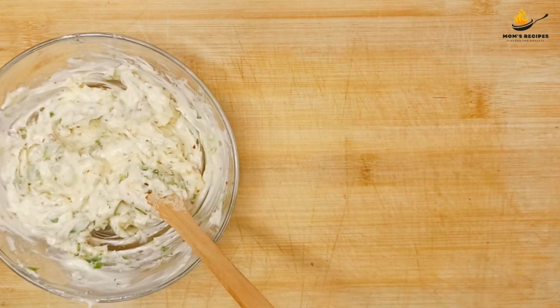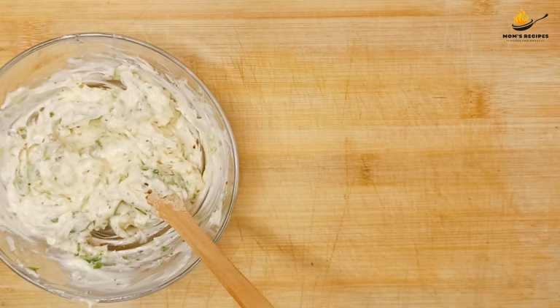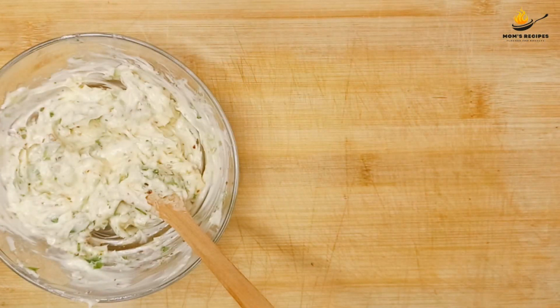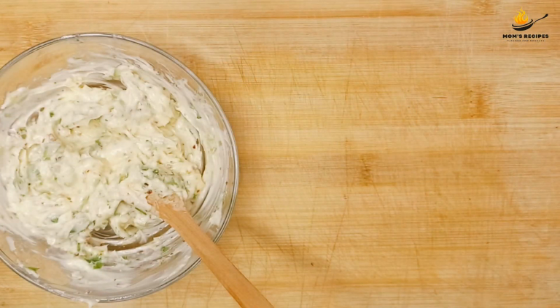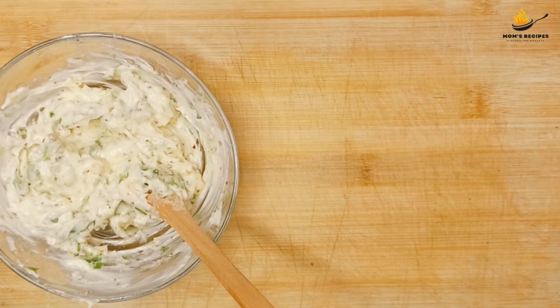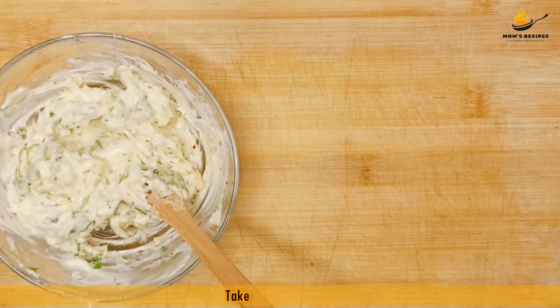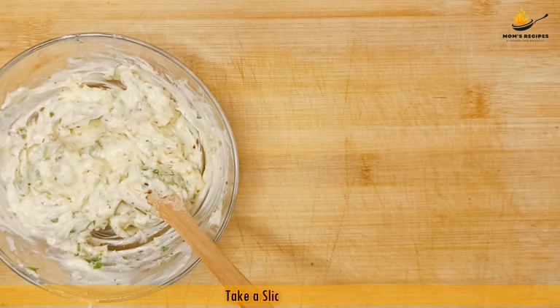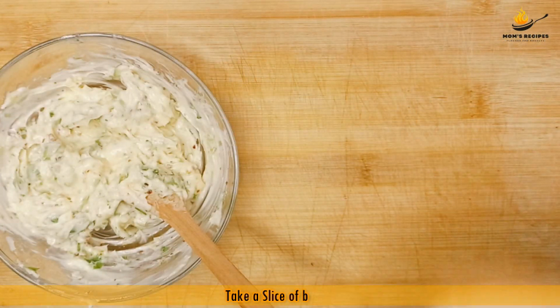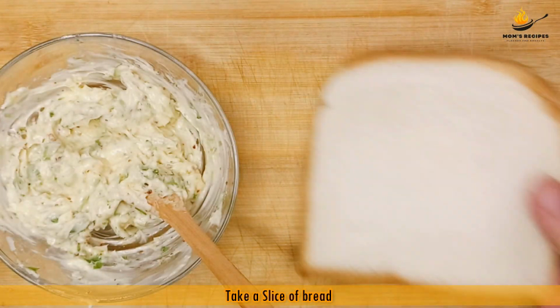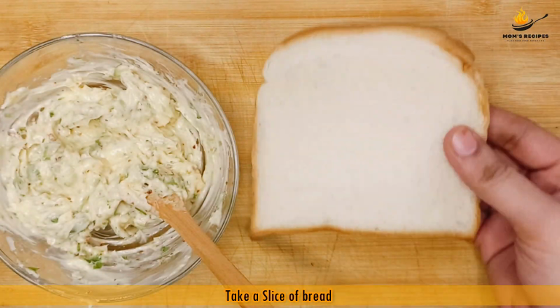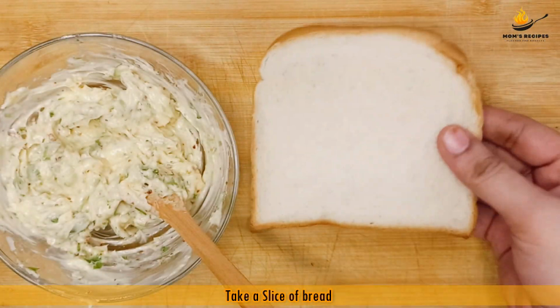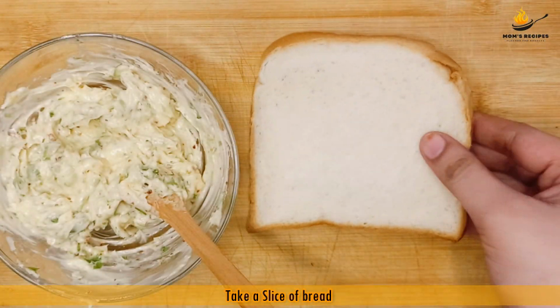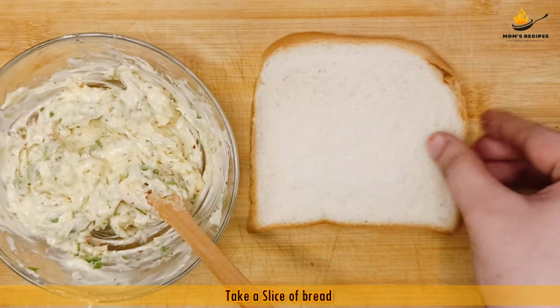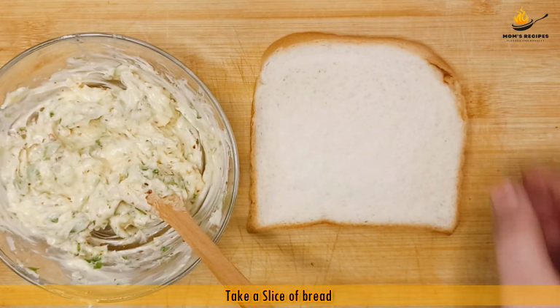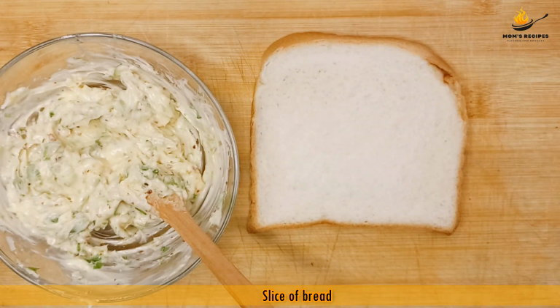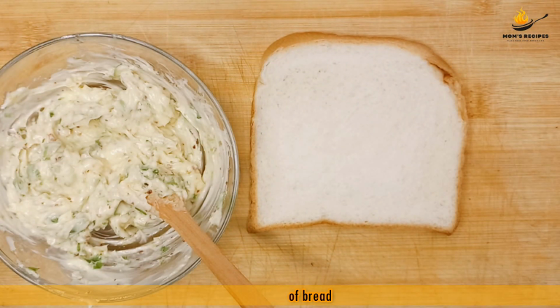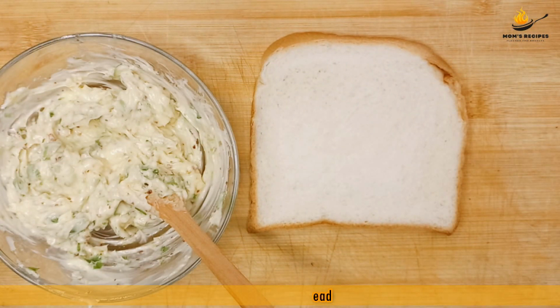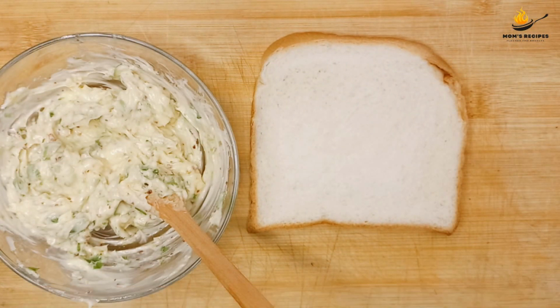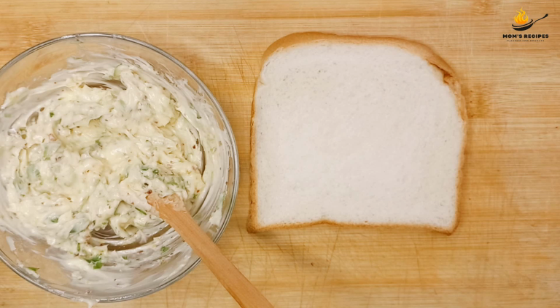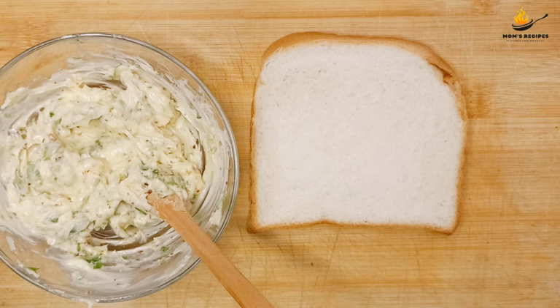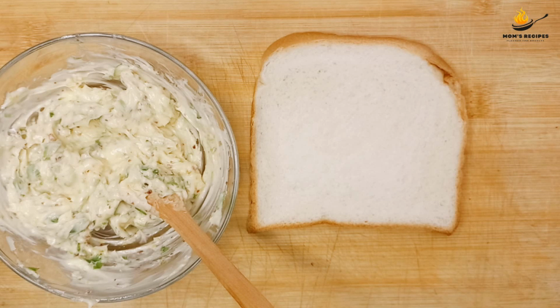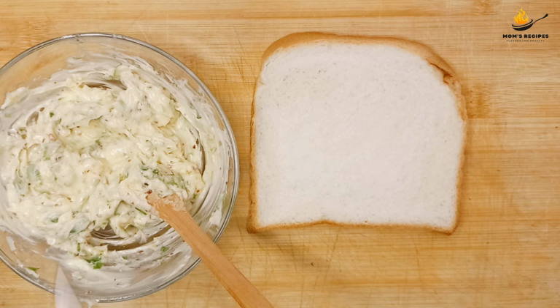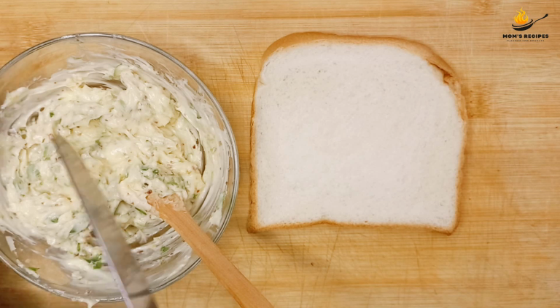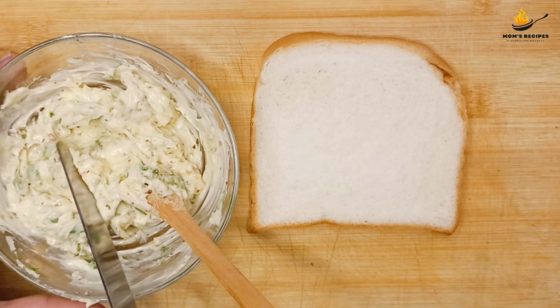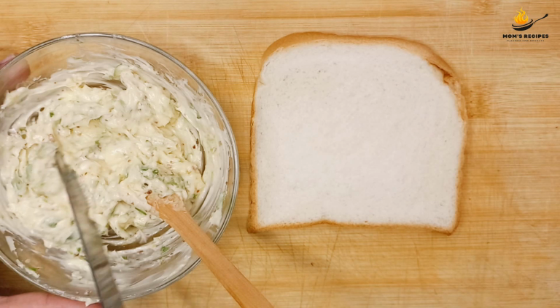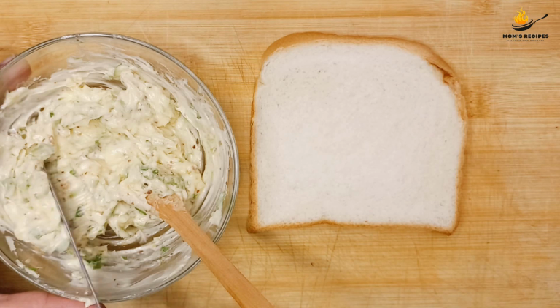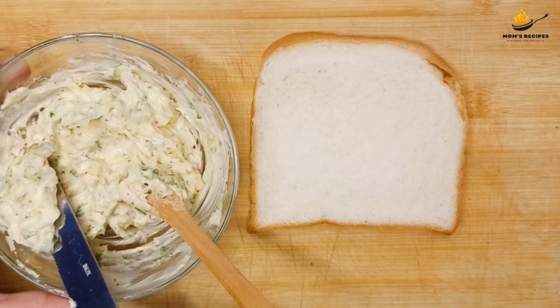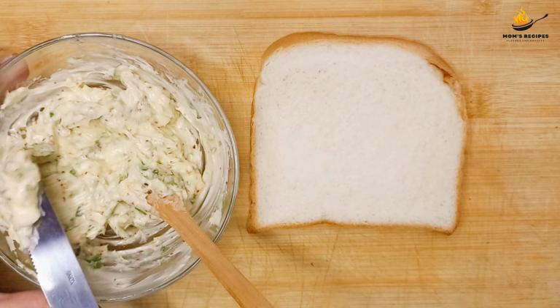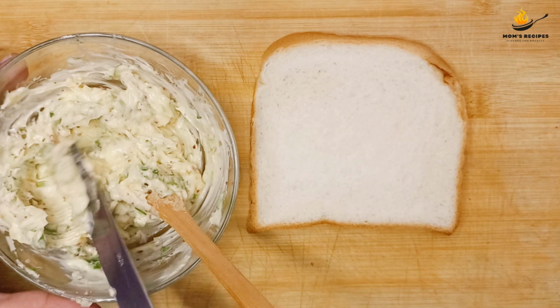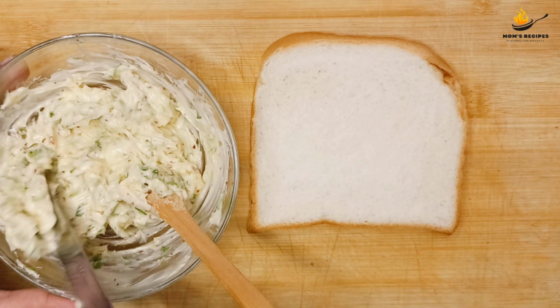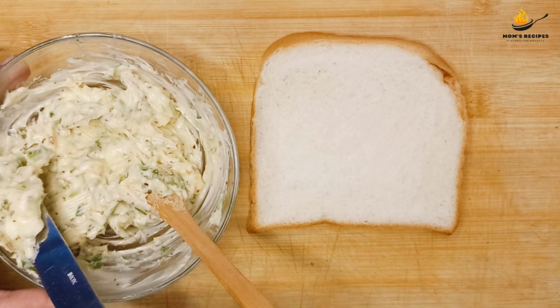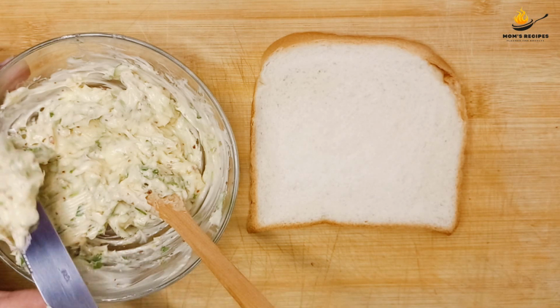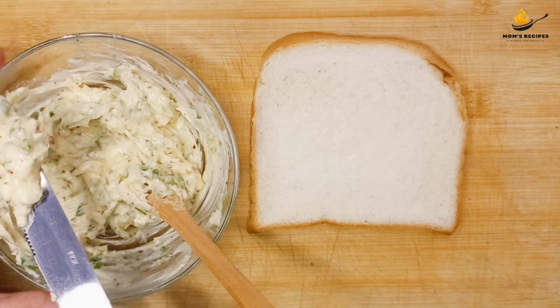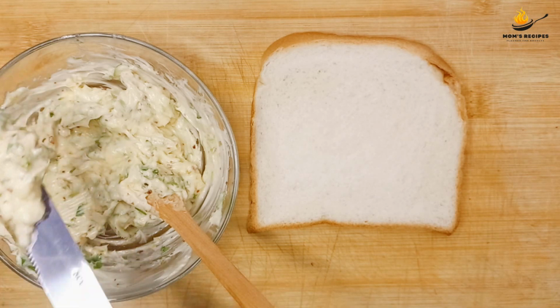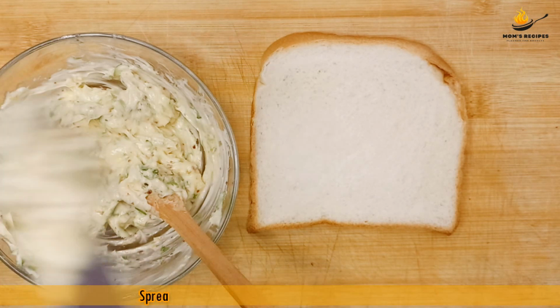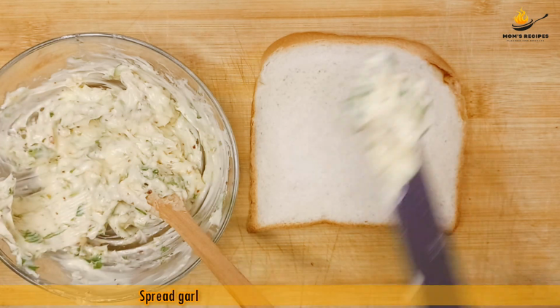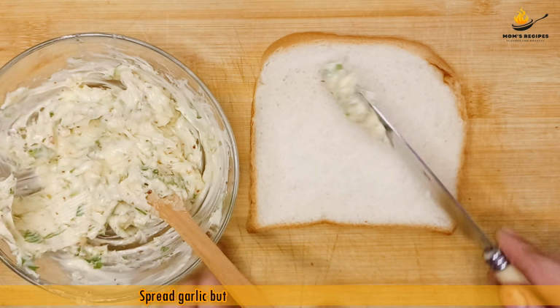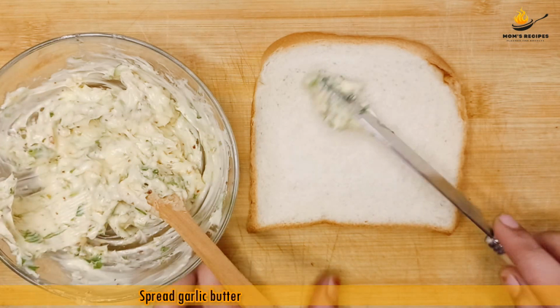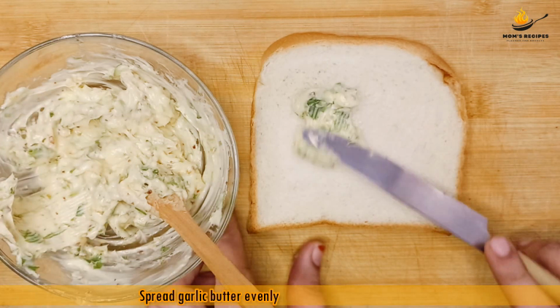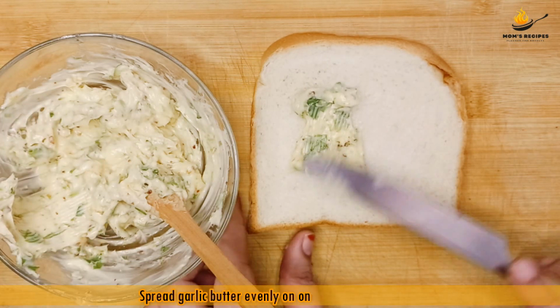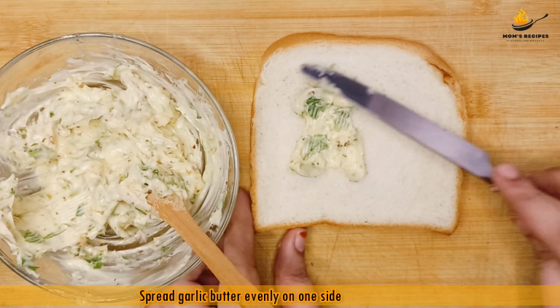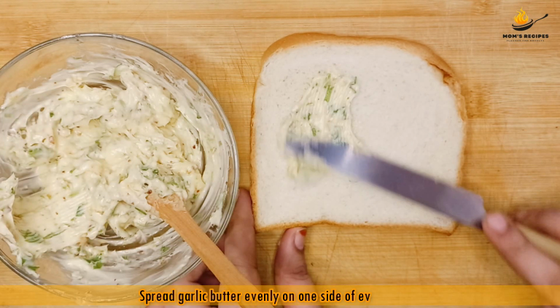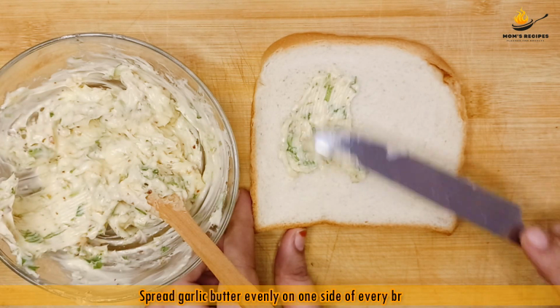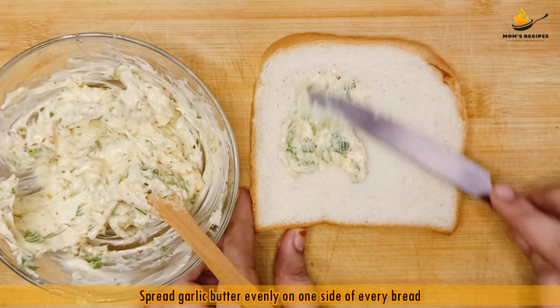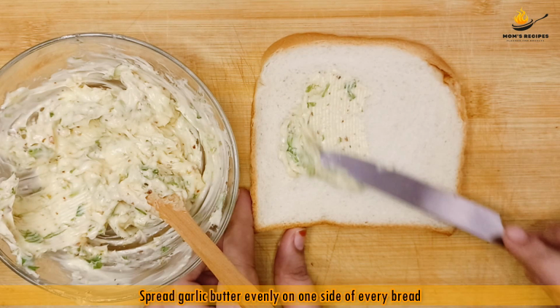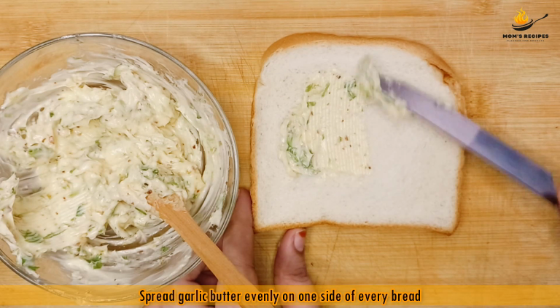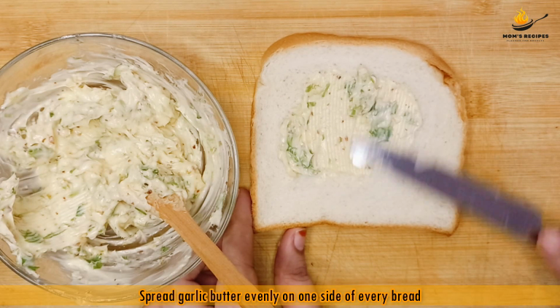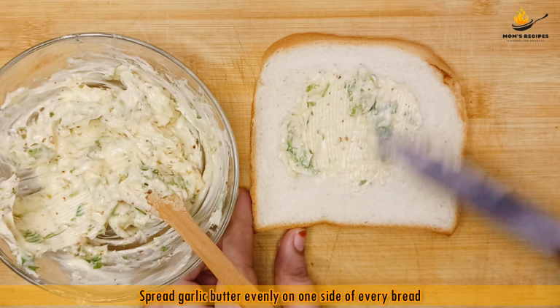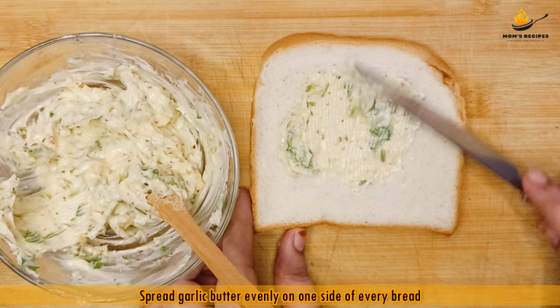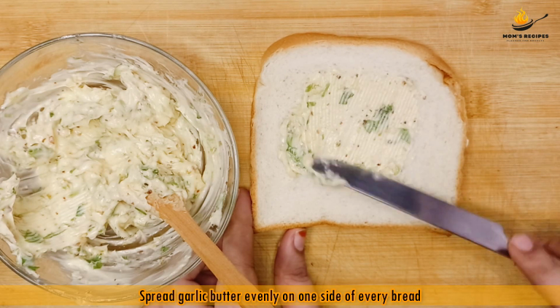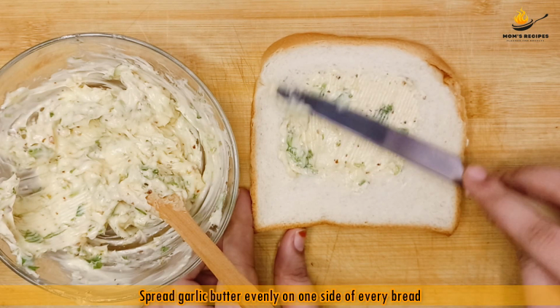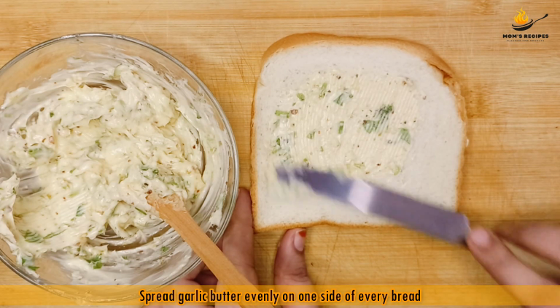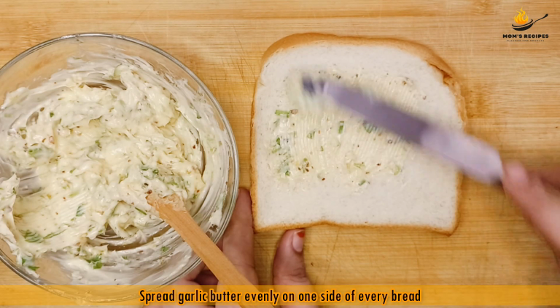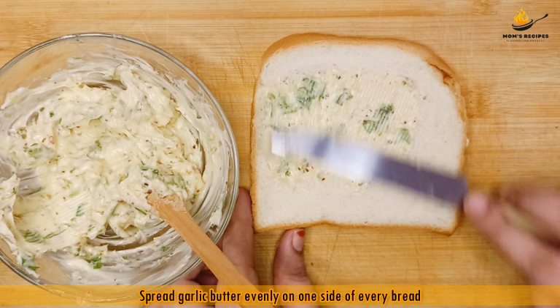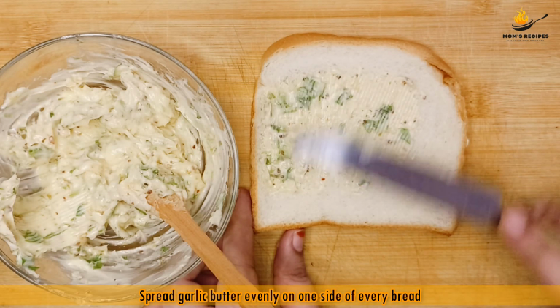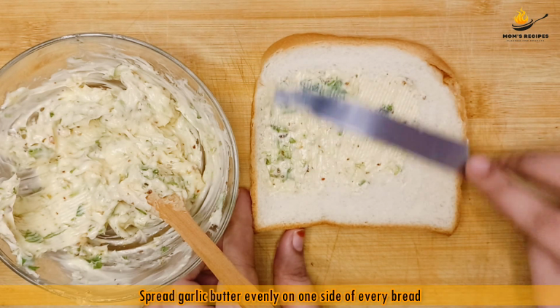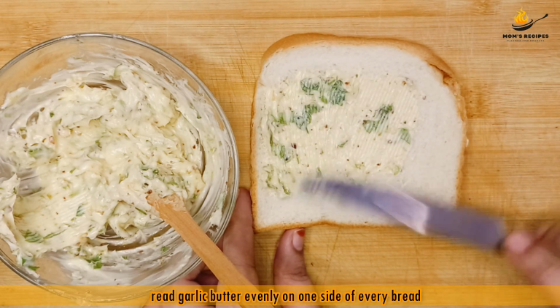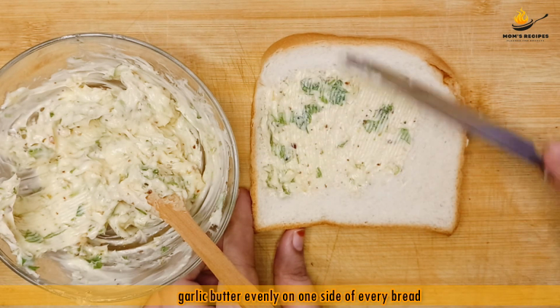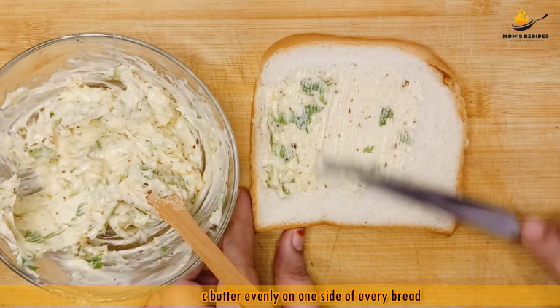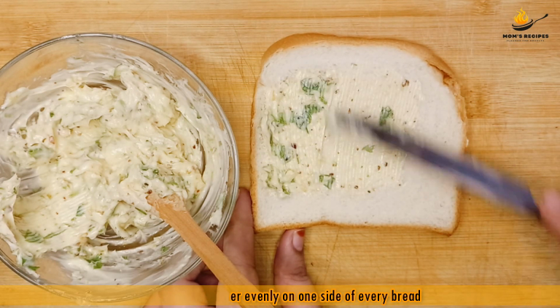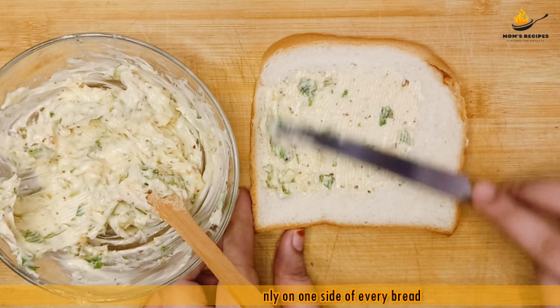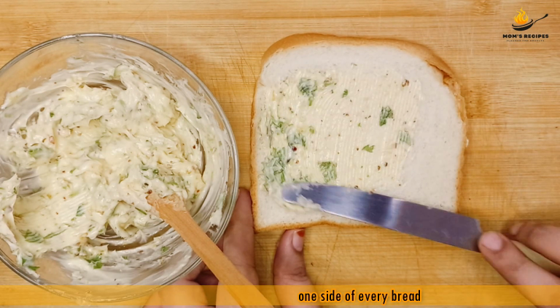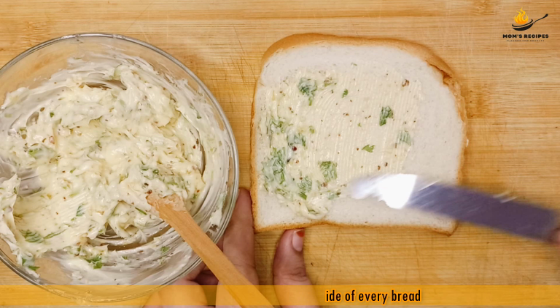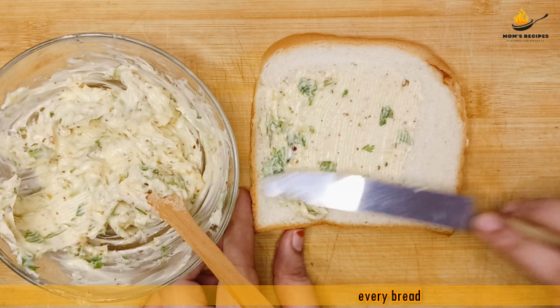Take a slice of bread. Spread garlic butter evenly on one side of every bread.